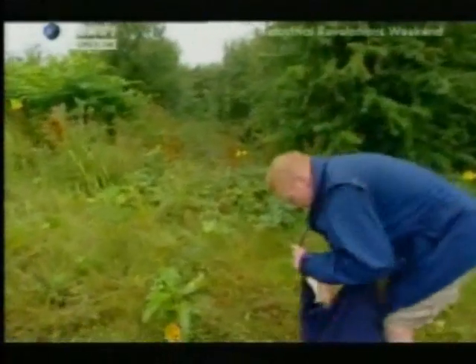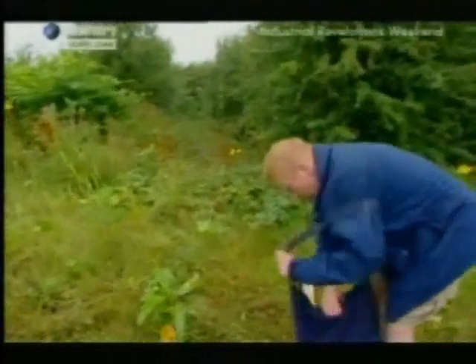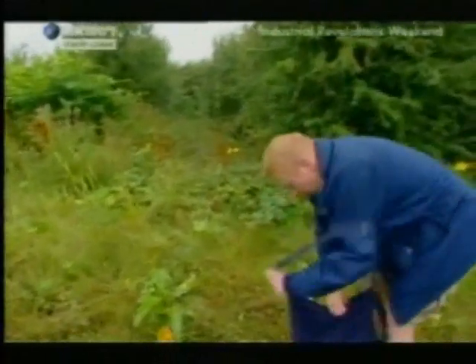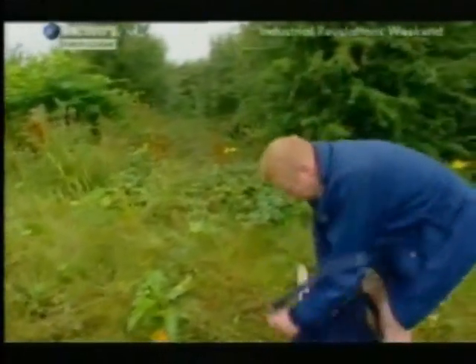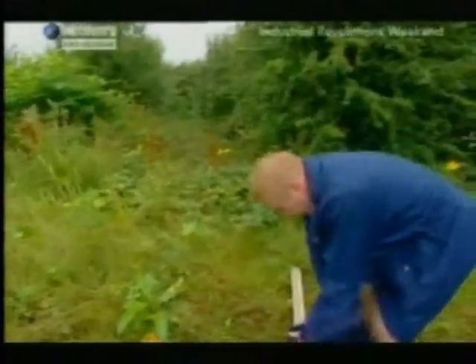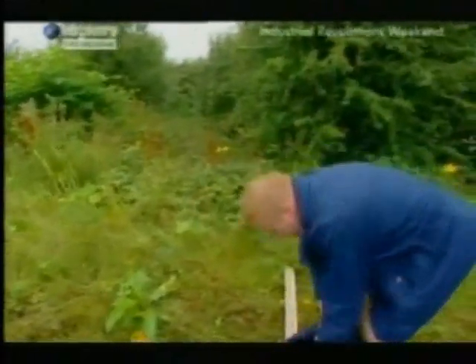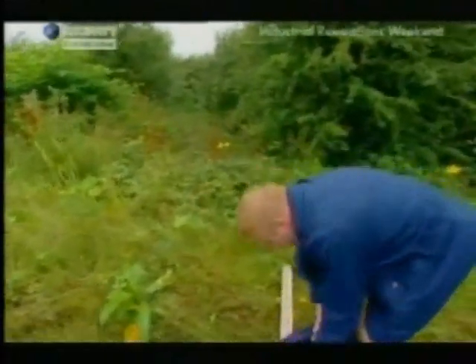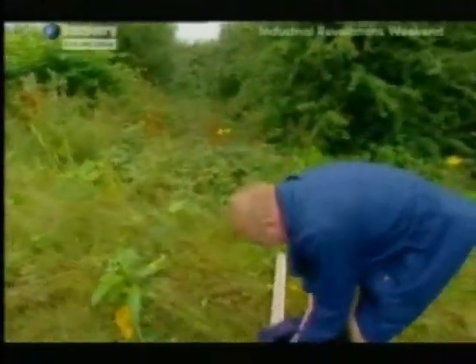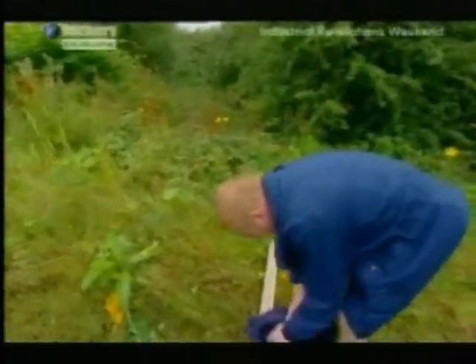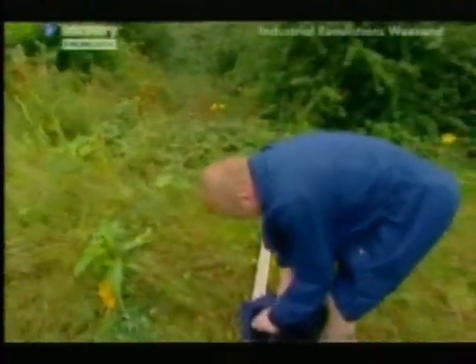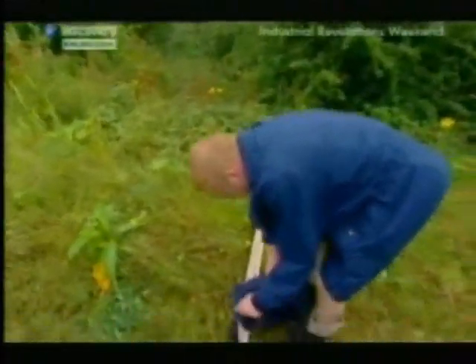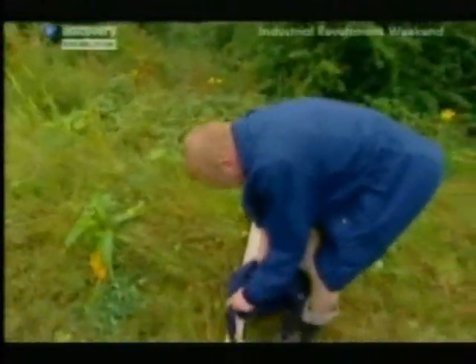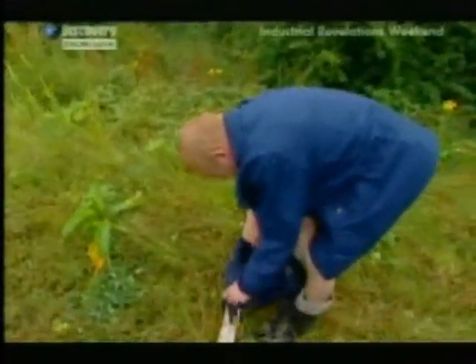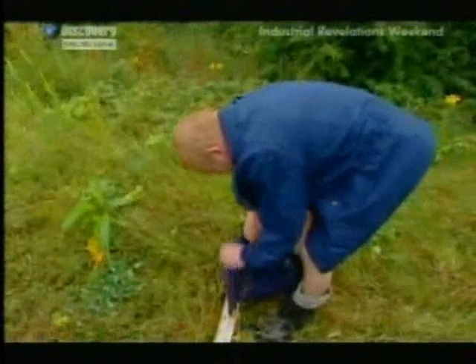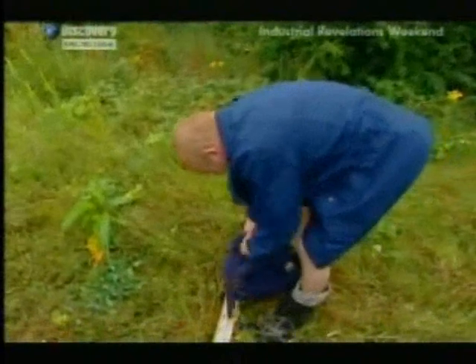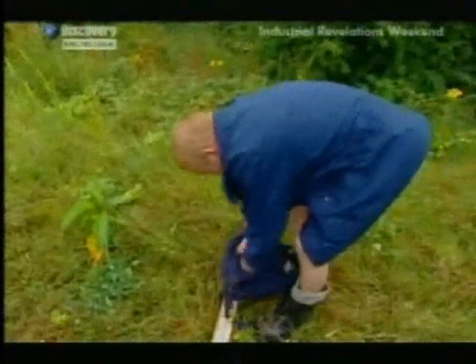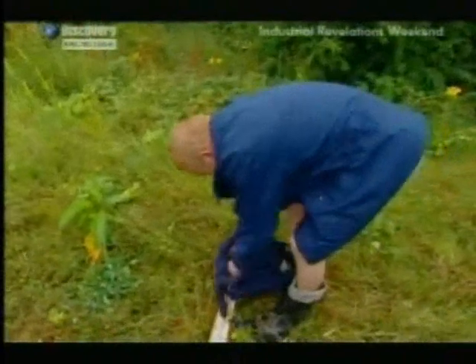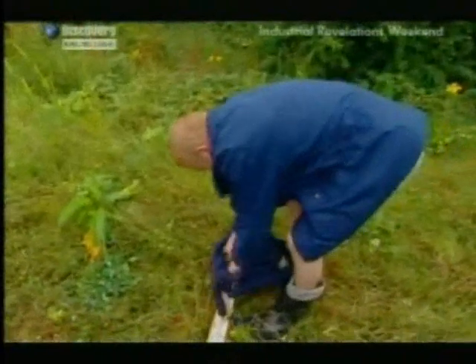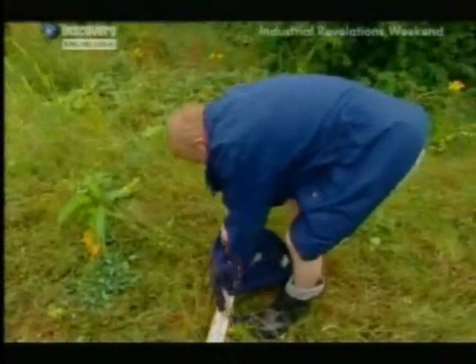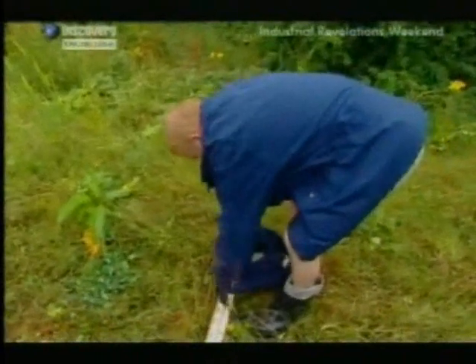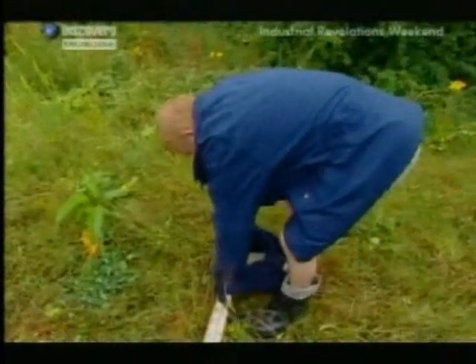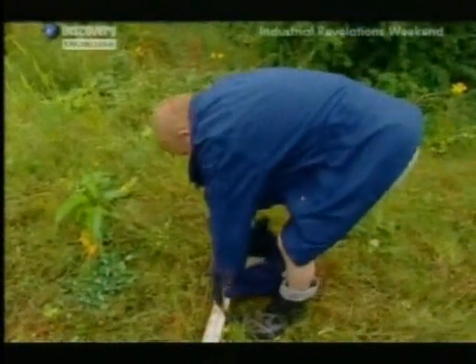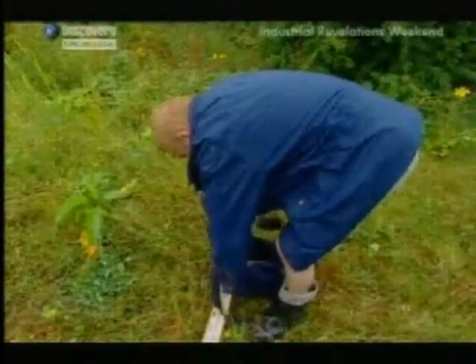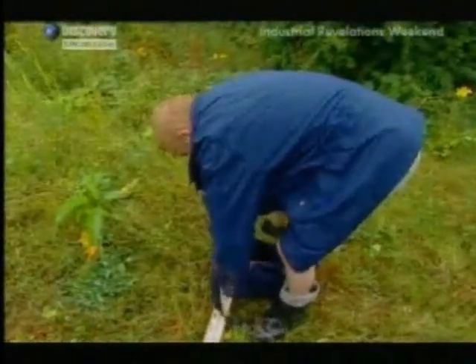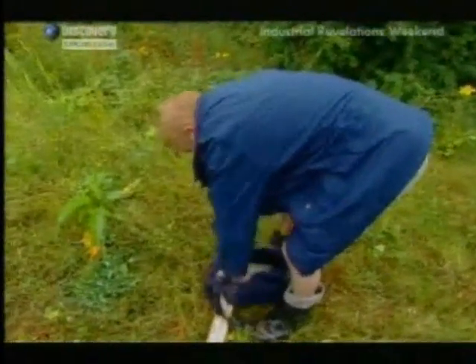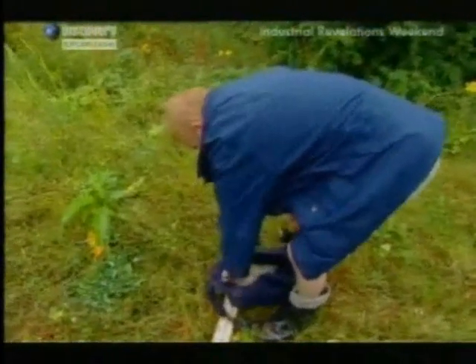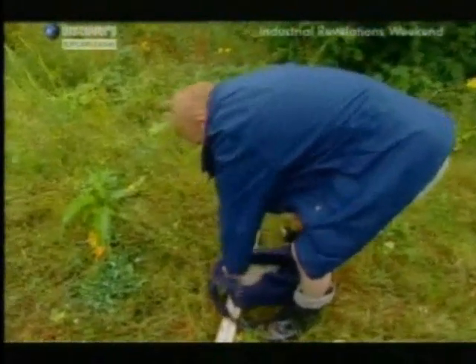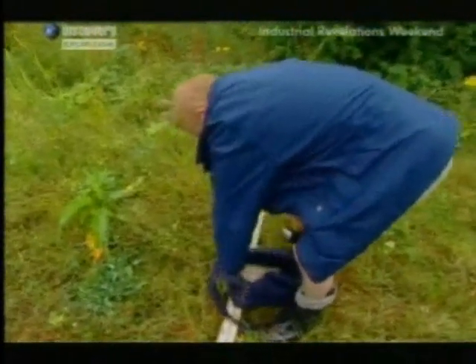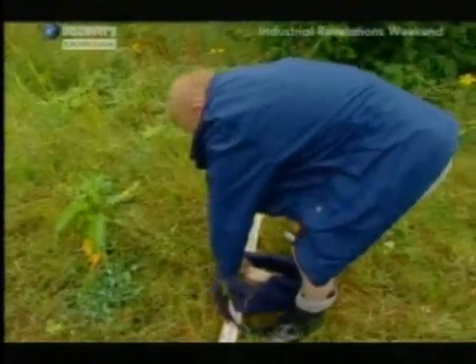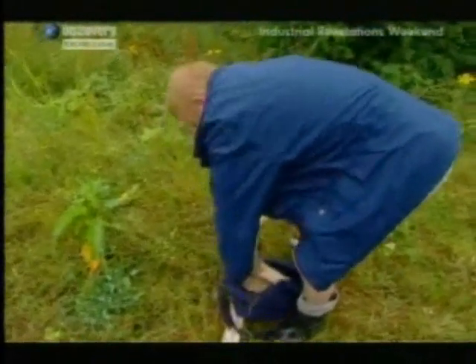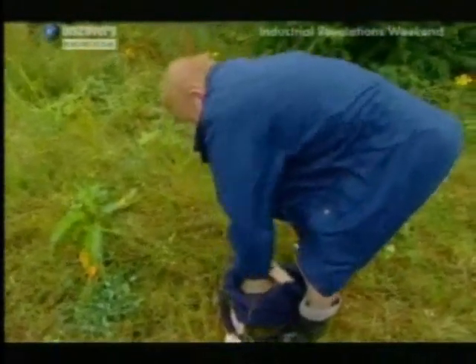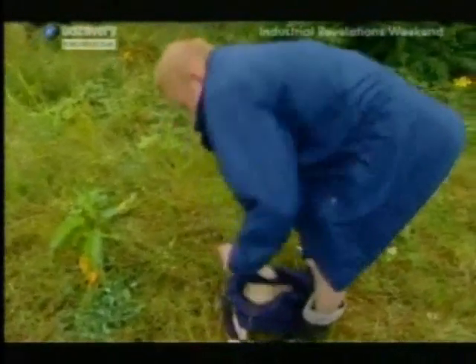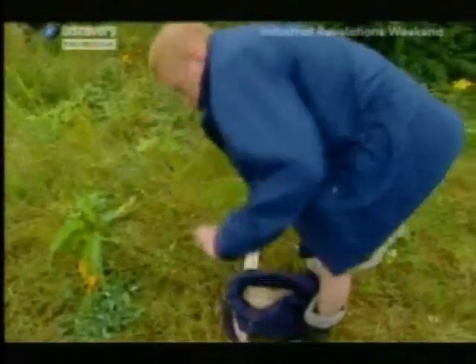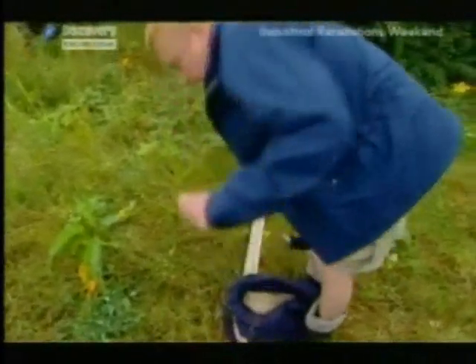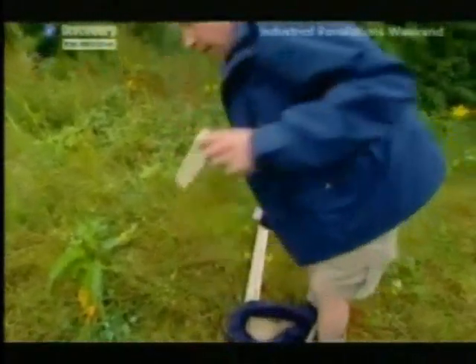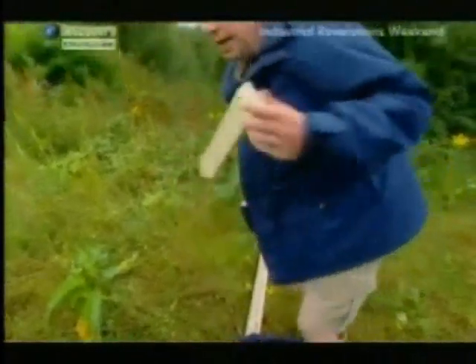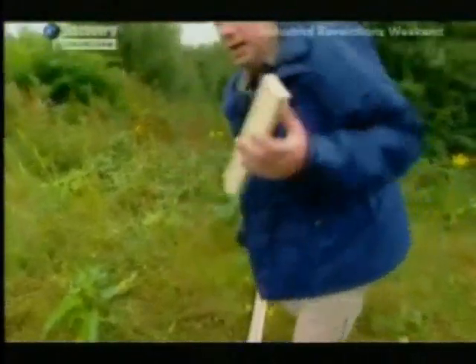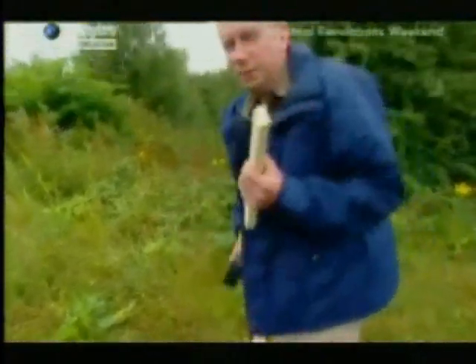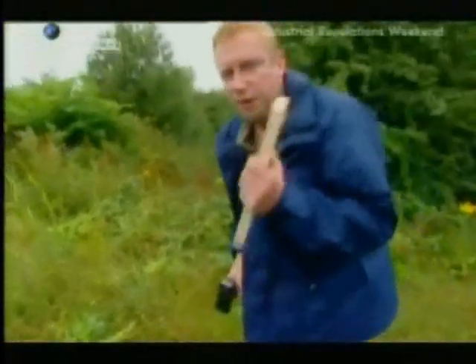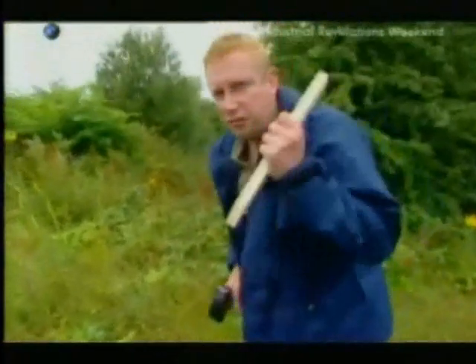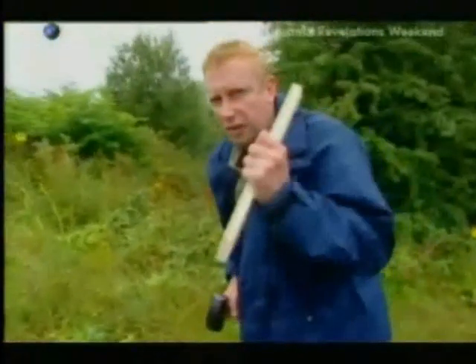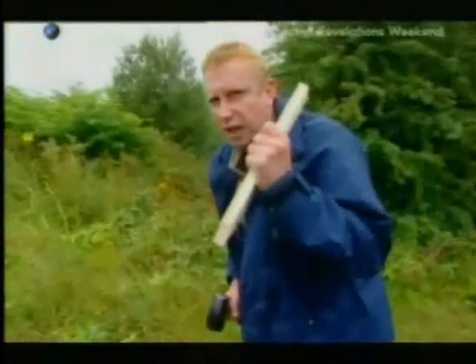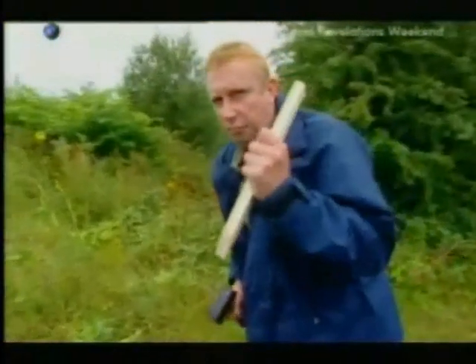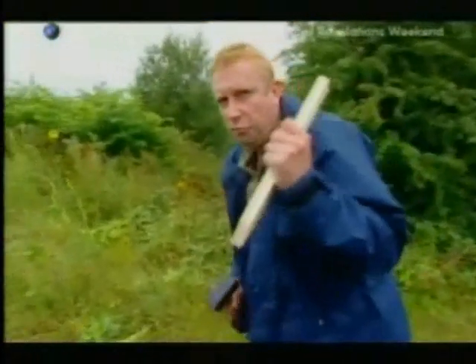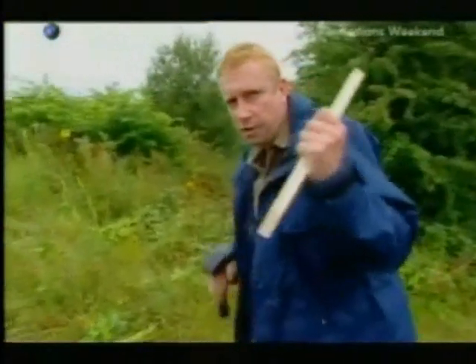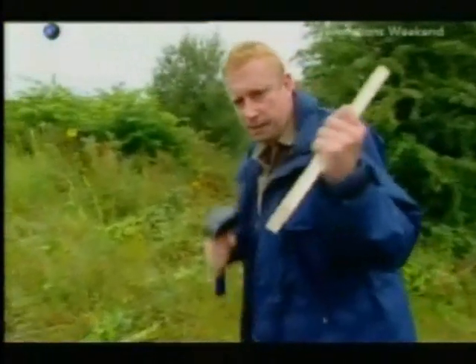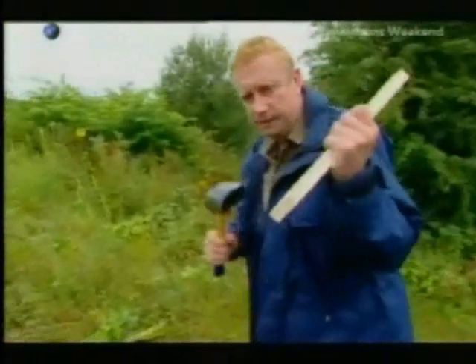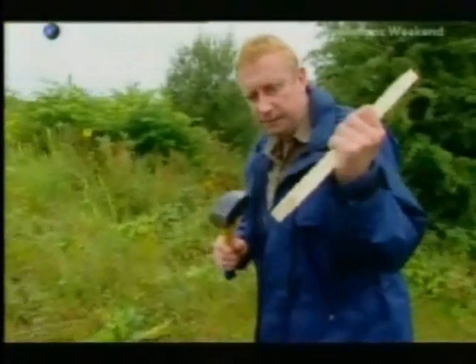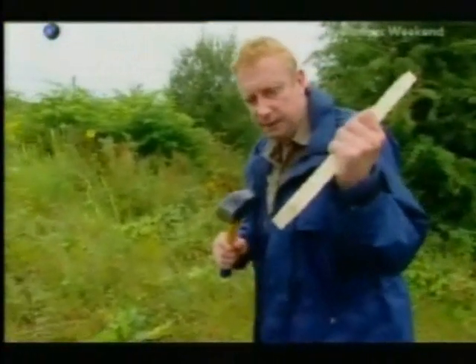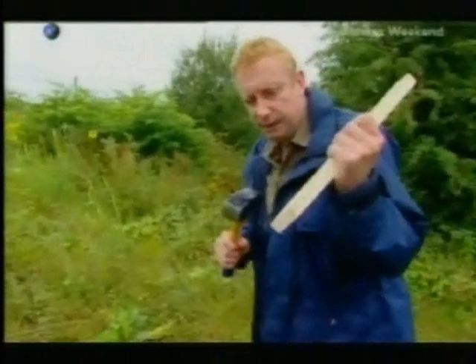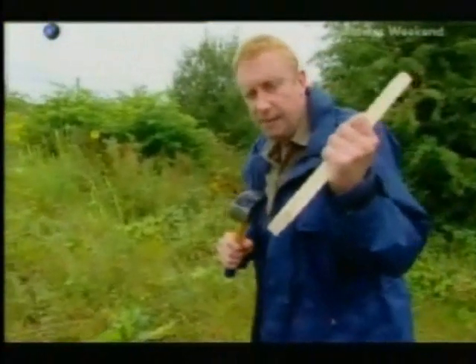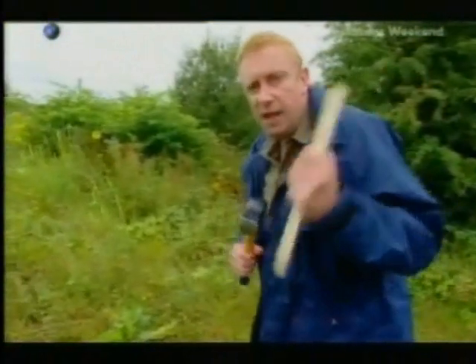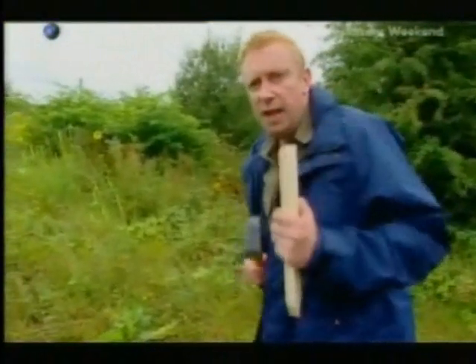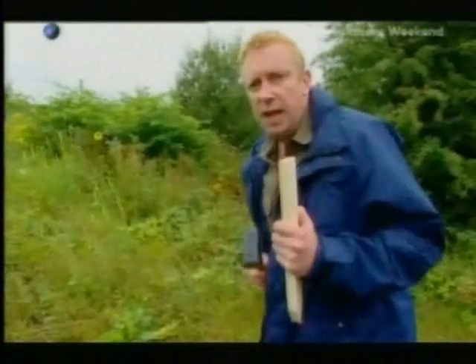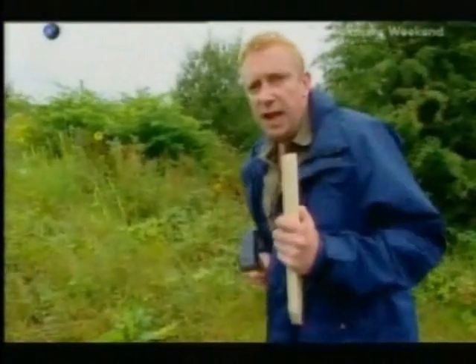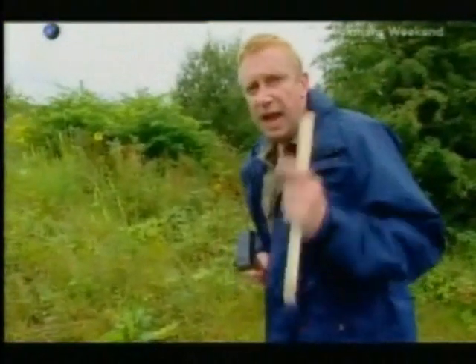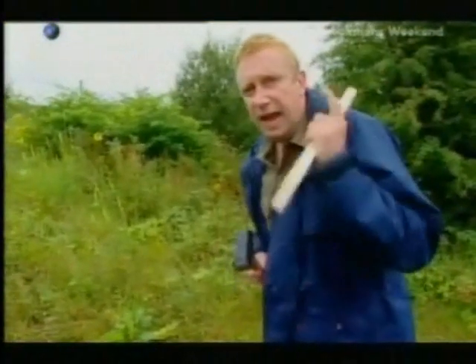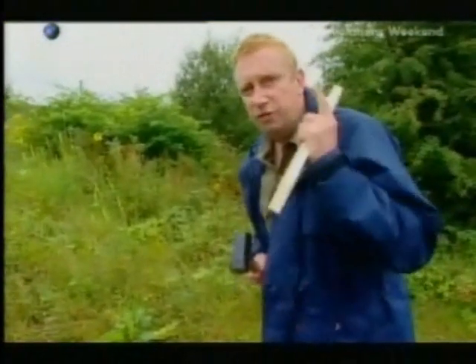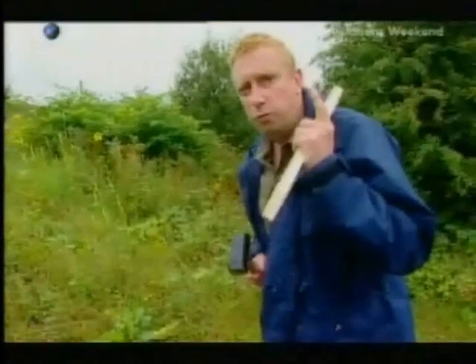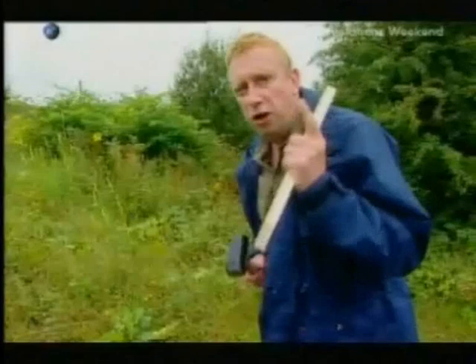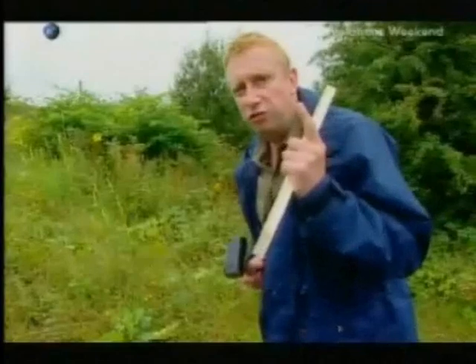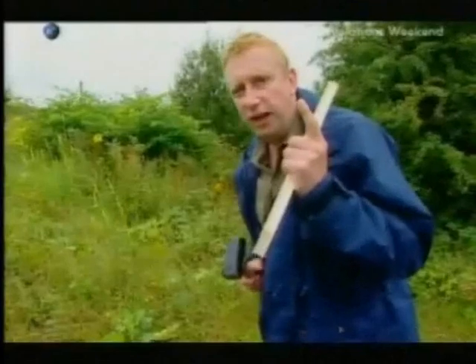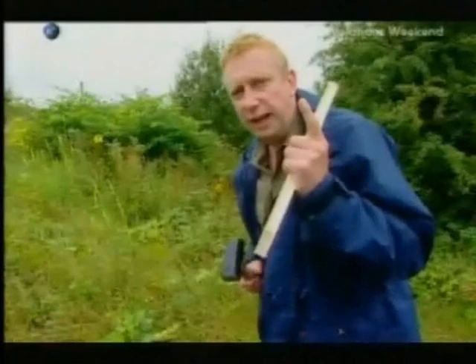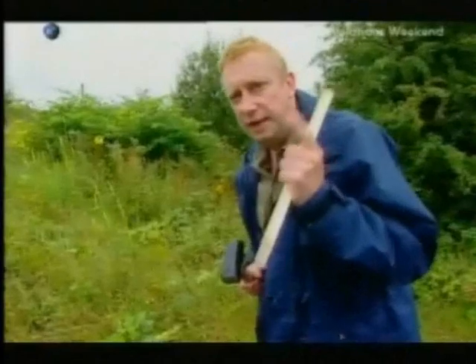The first peg, the first level, is Worsley.